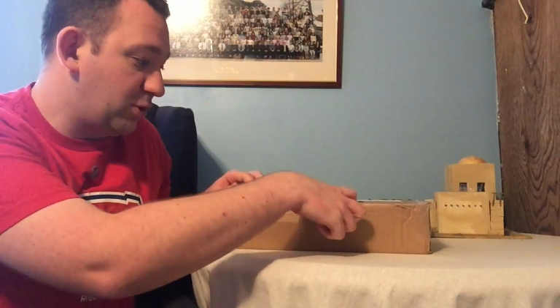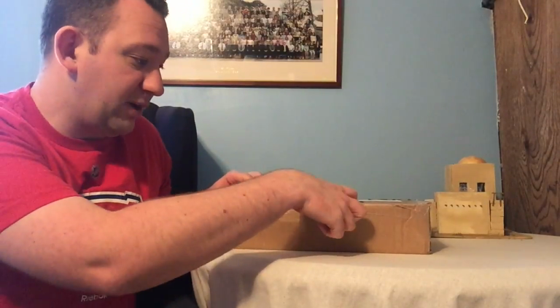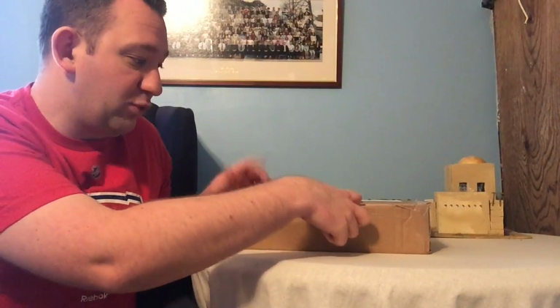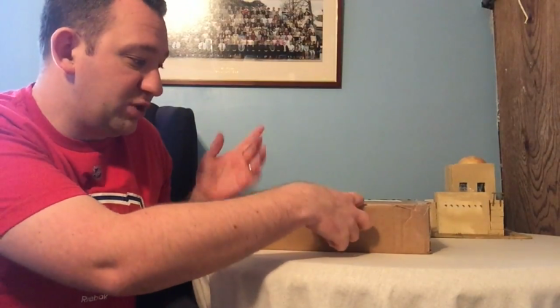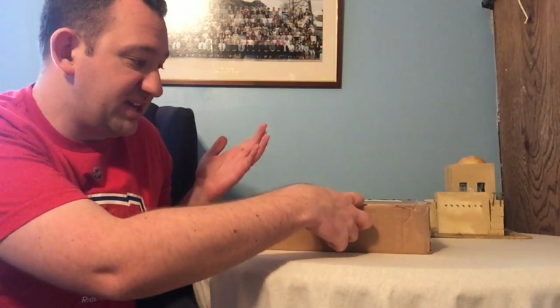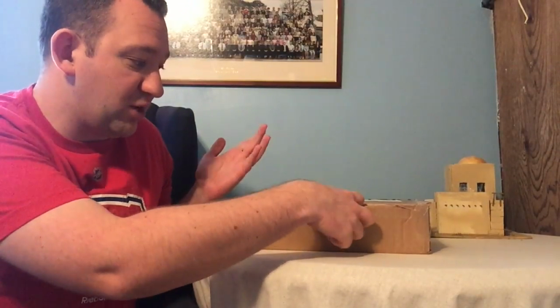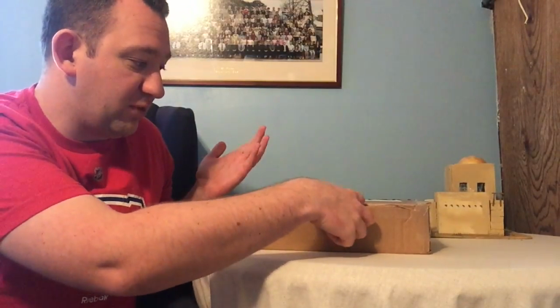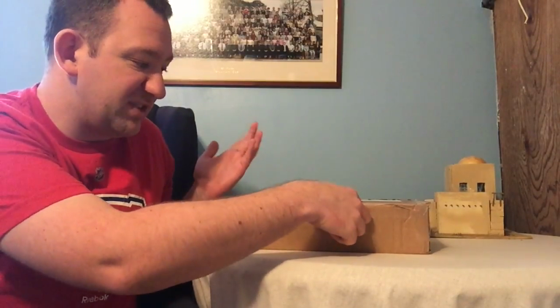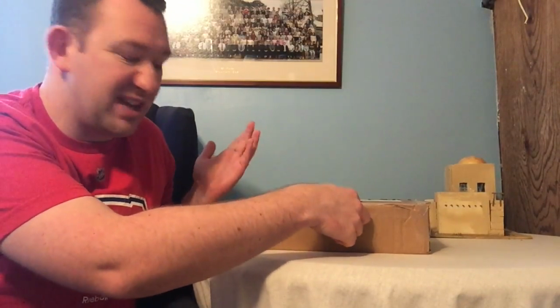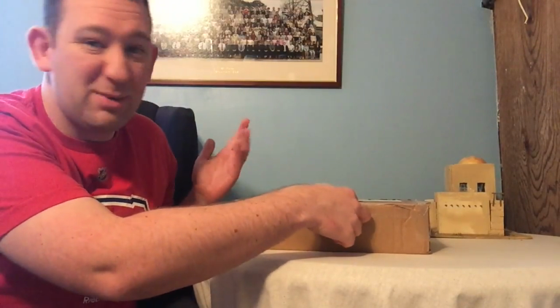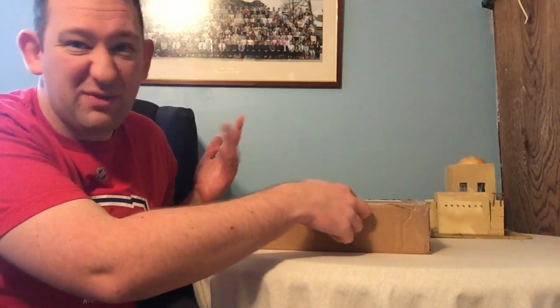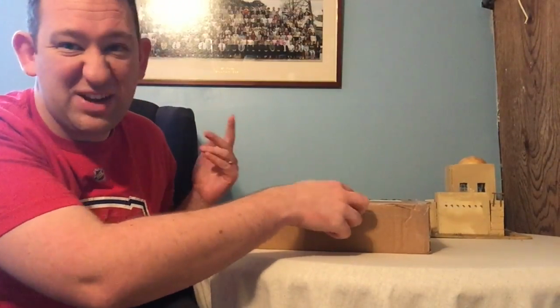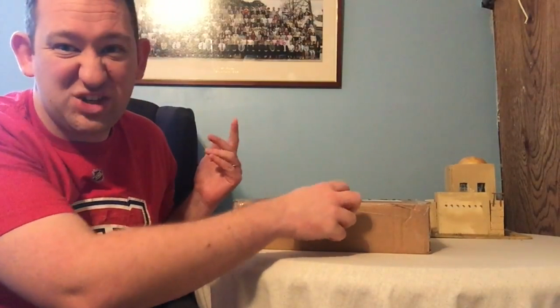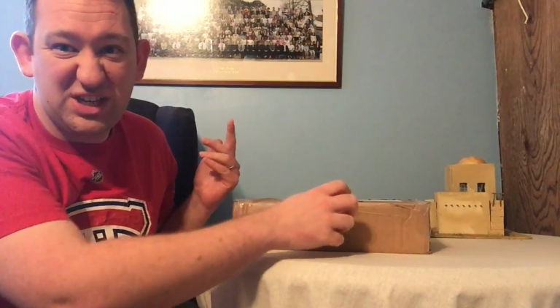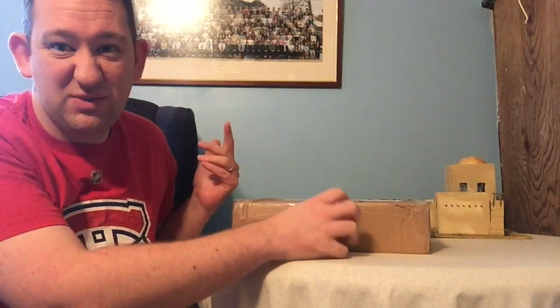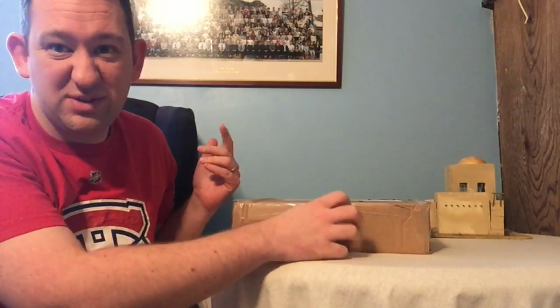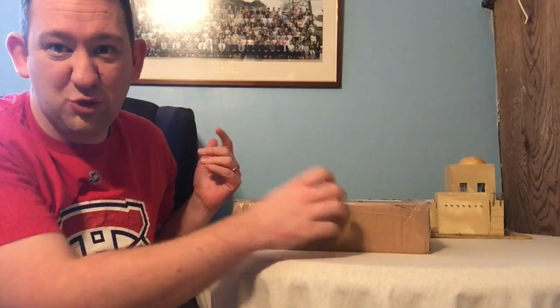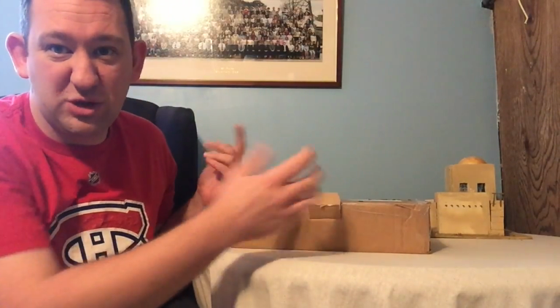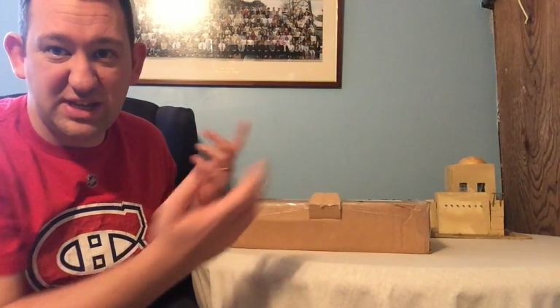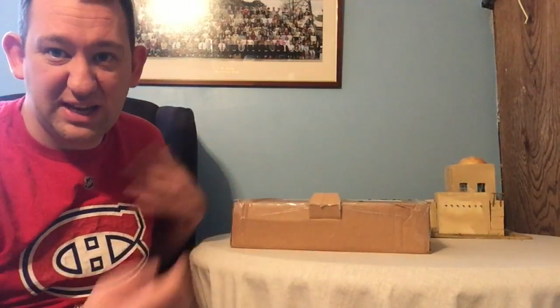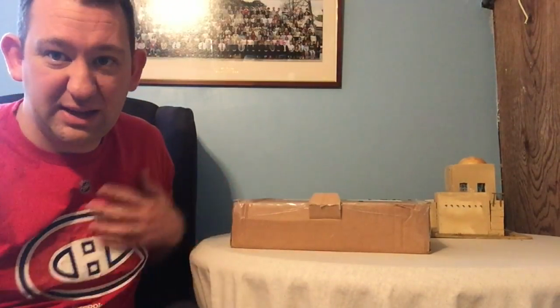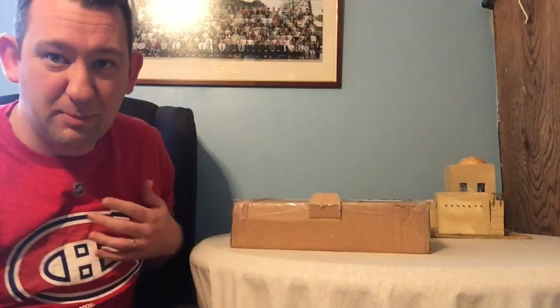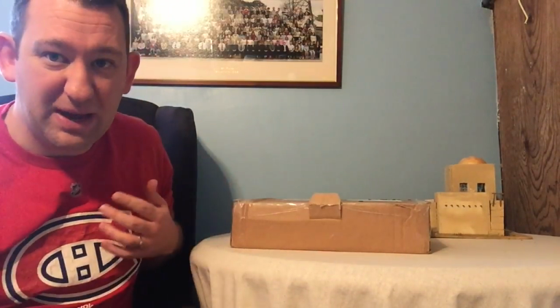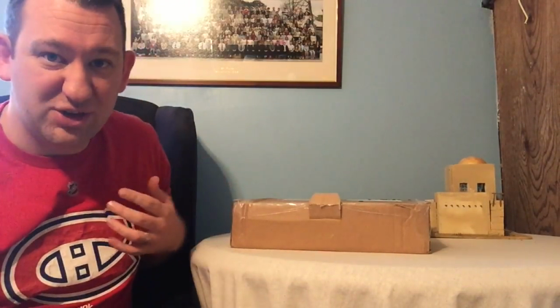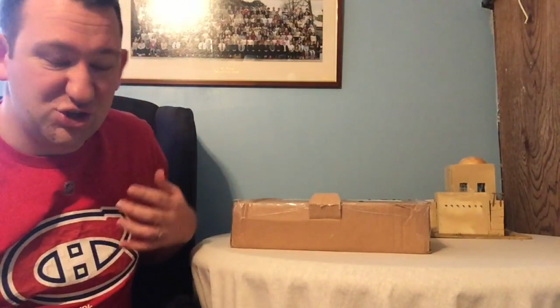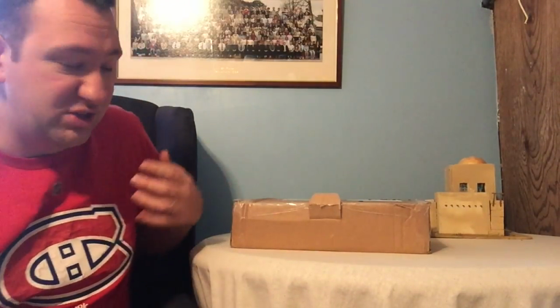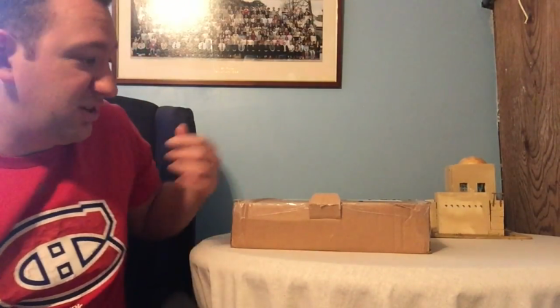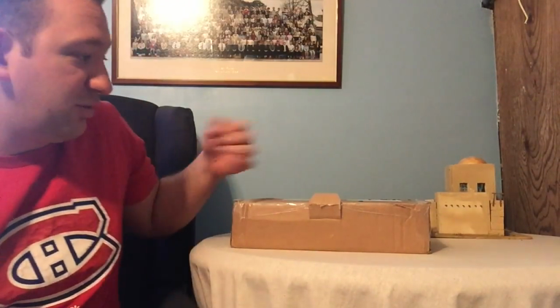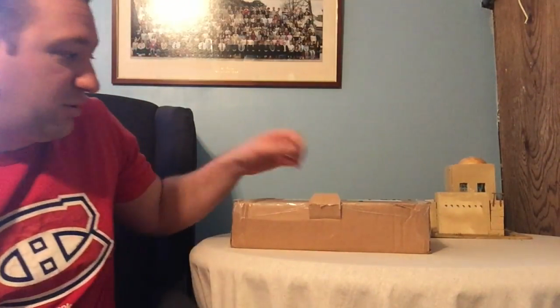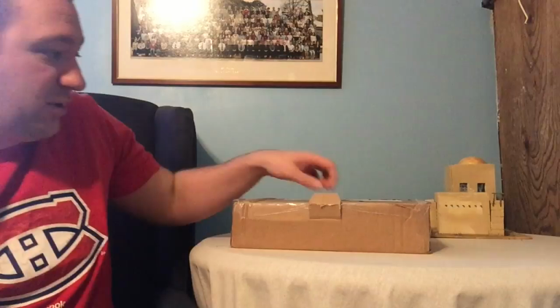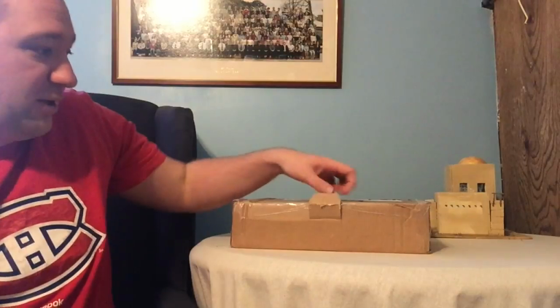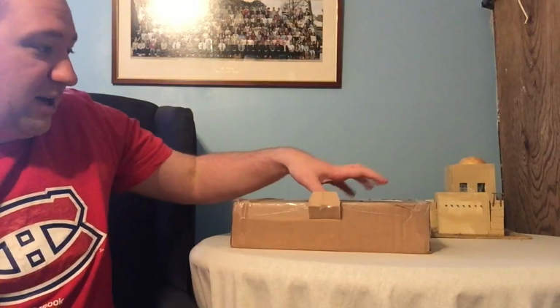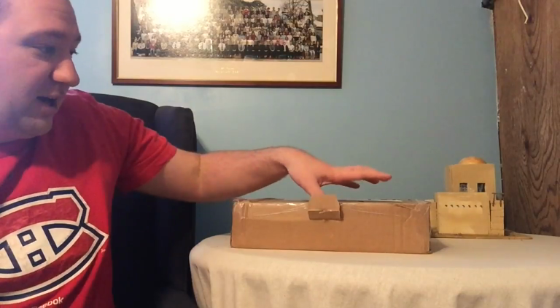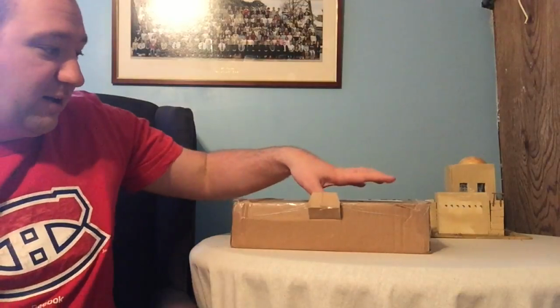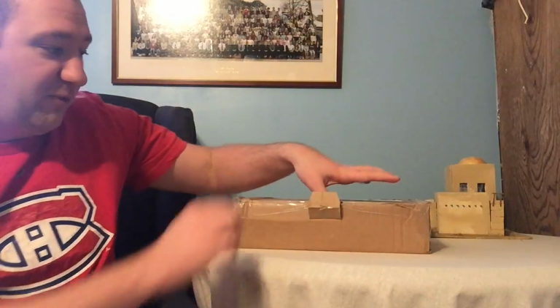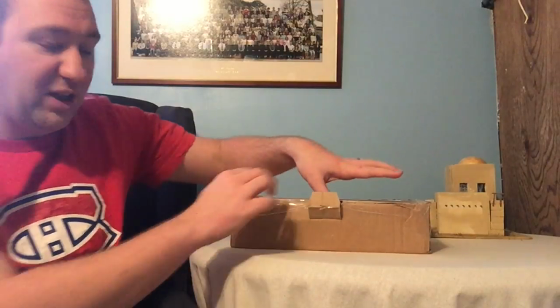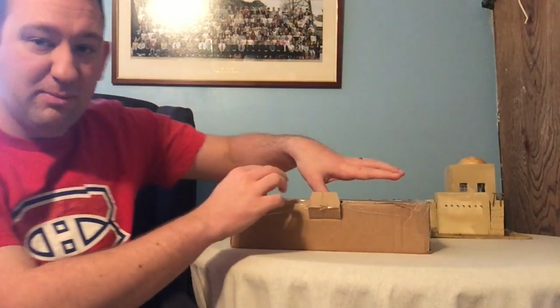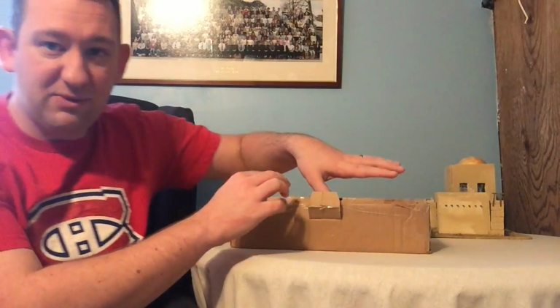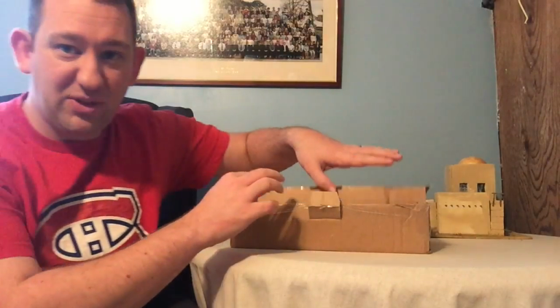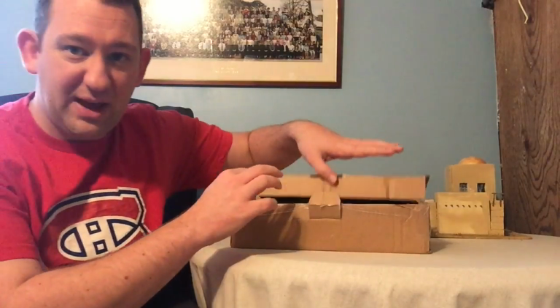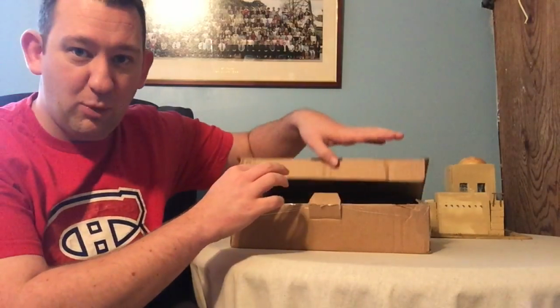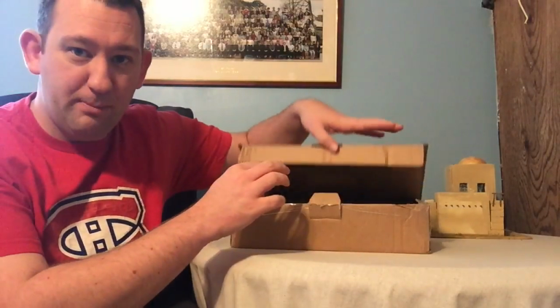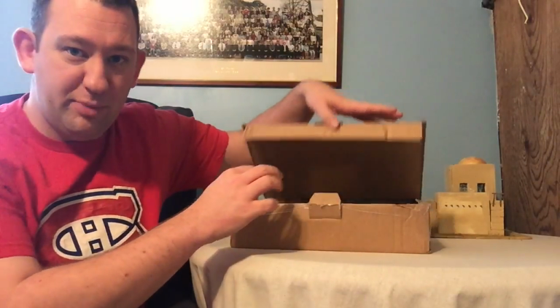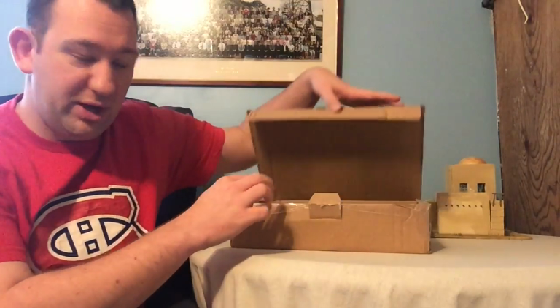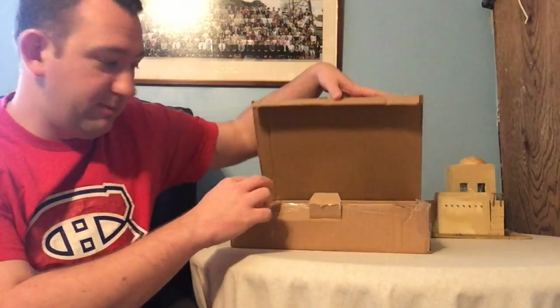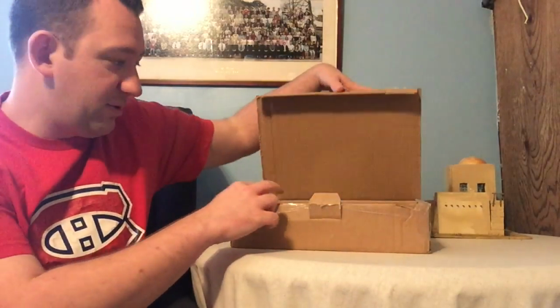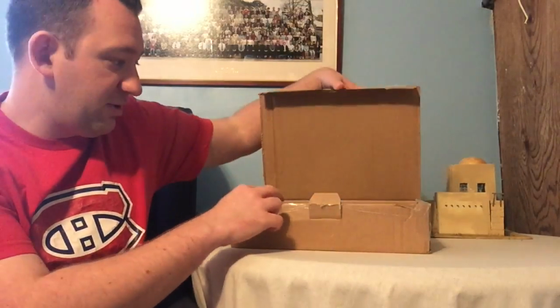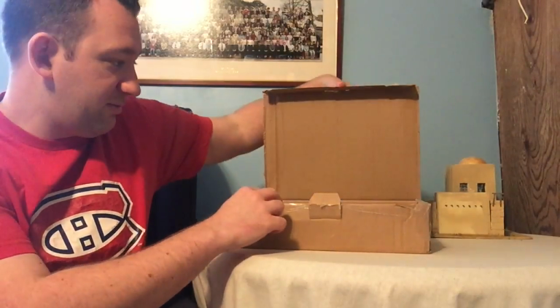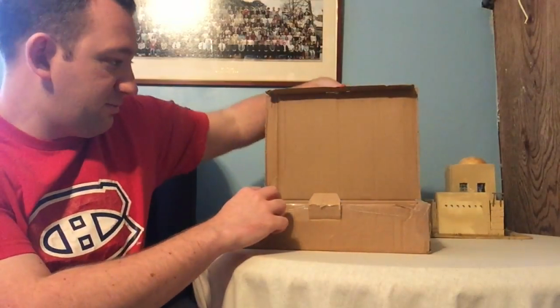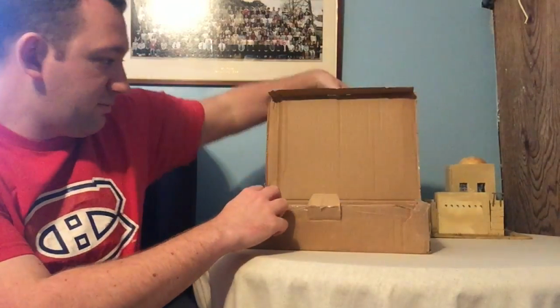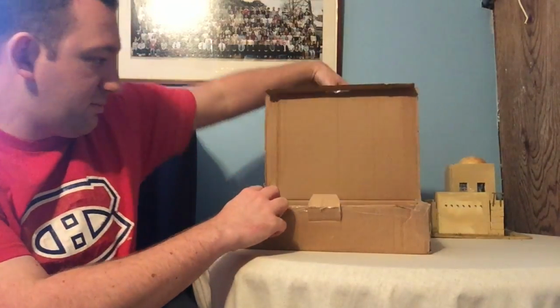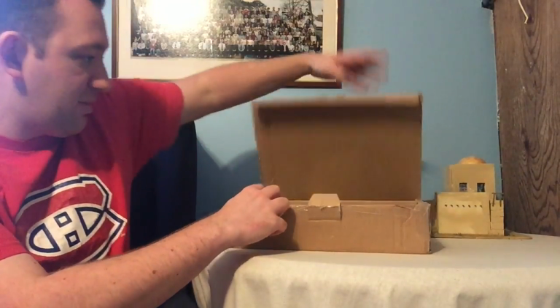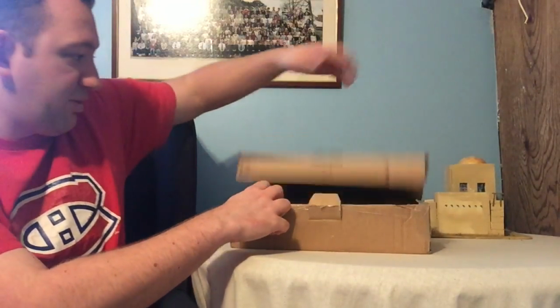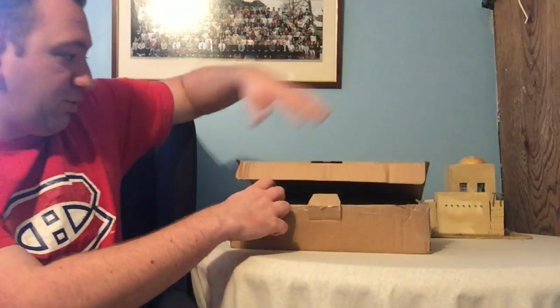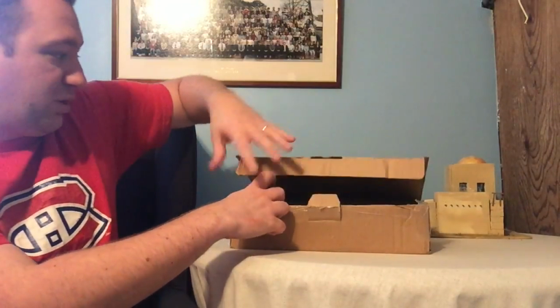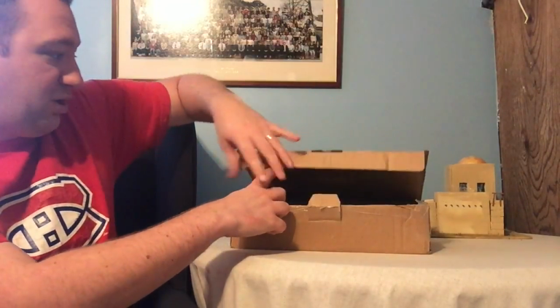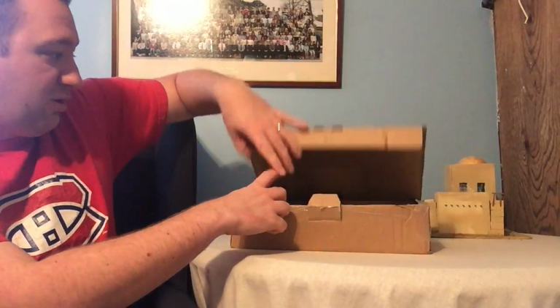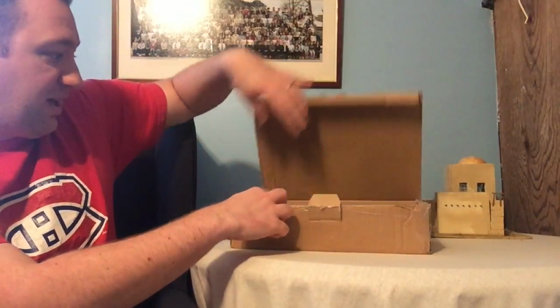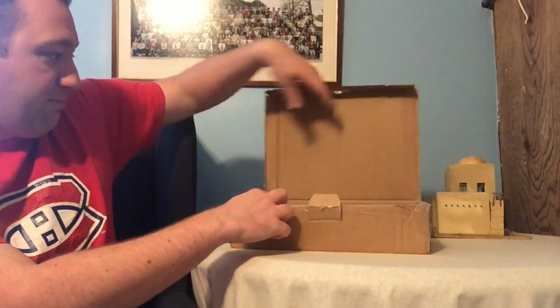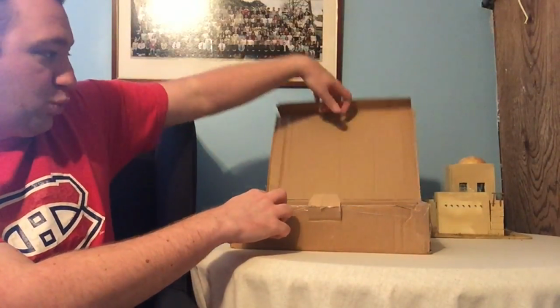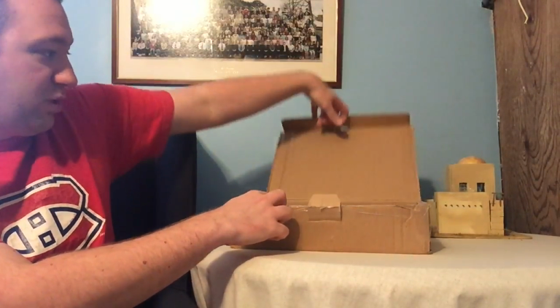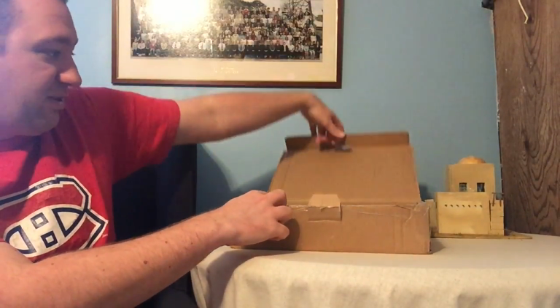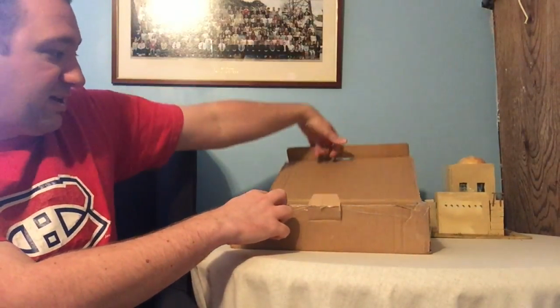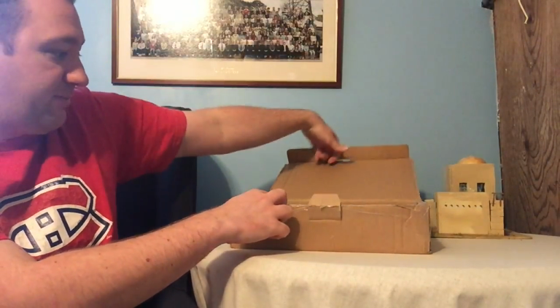I've already taken off the tape and taken out the packaging, so forgive me for that — I thought you'd only get bored watching that.